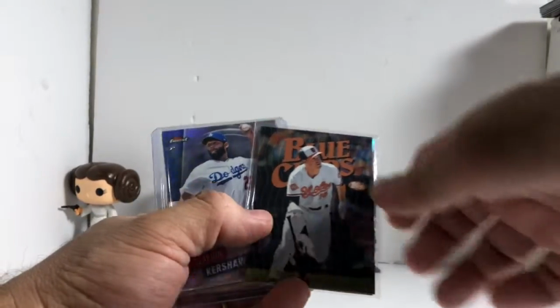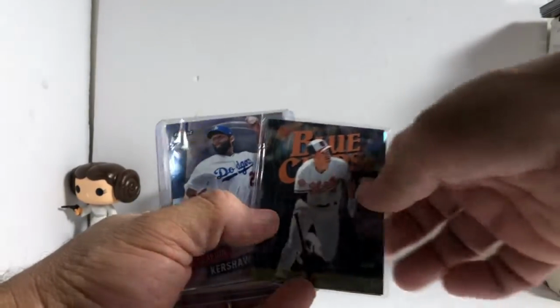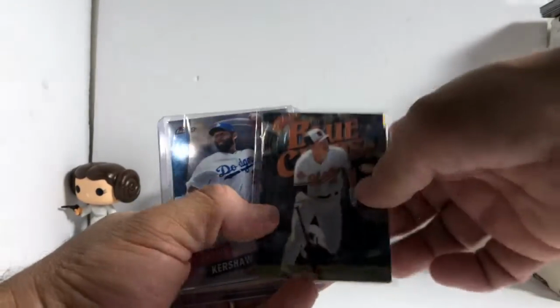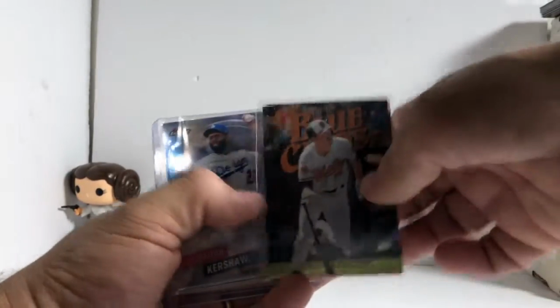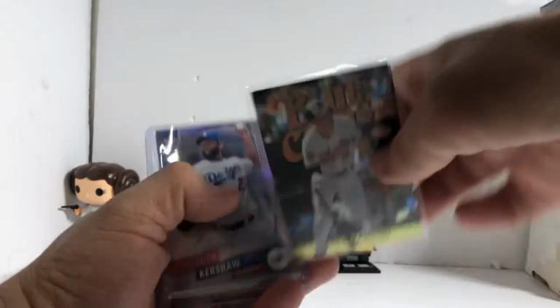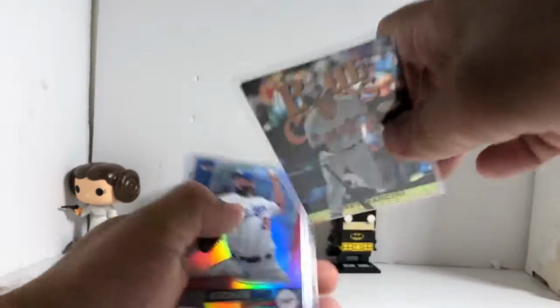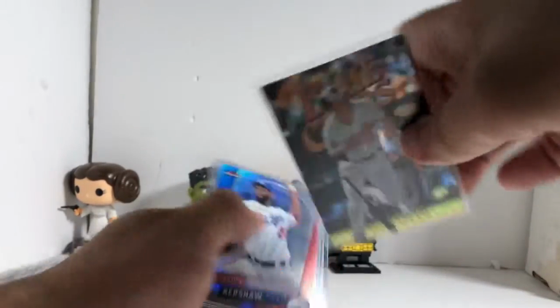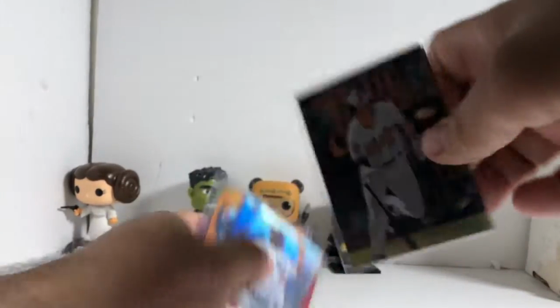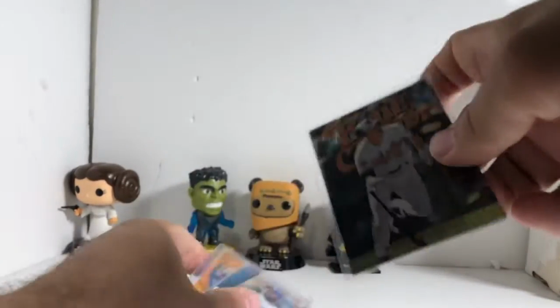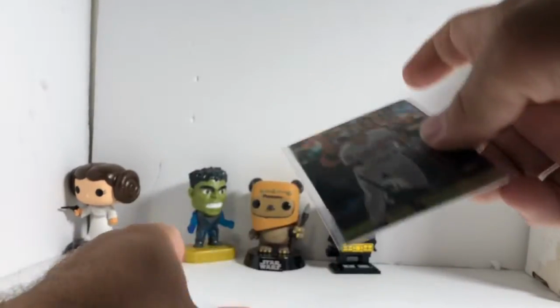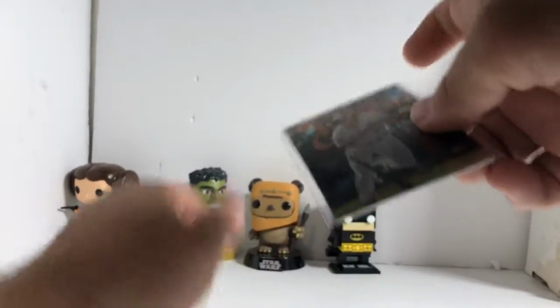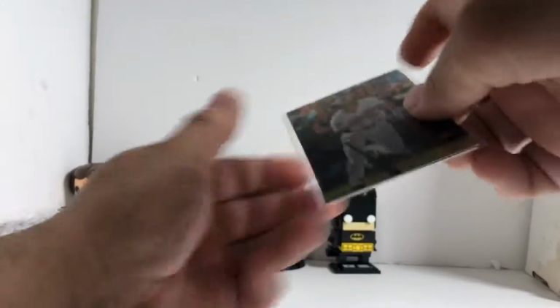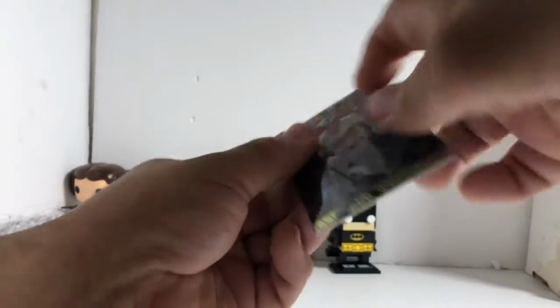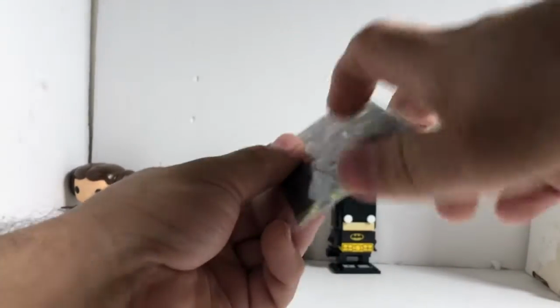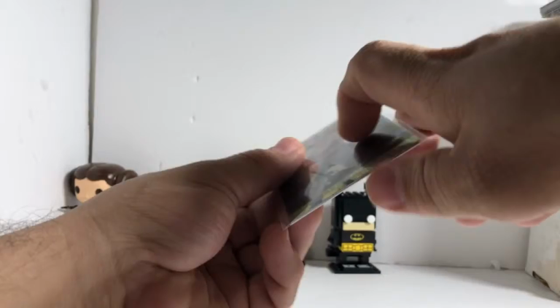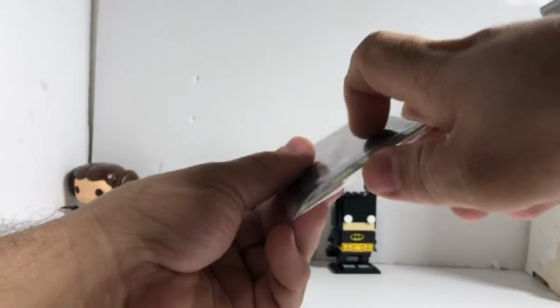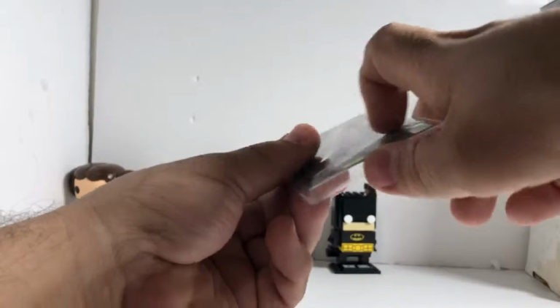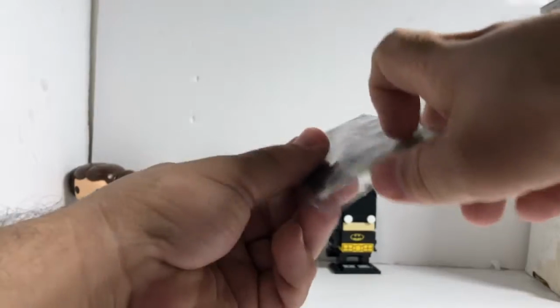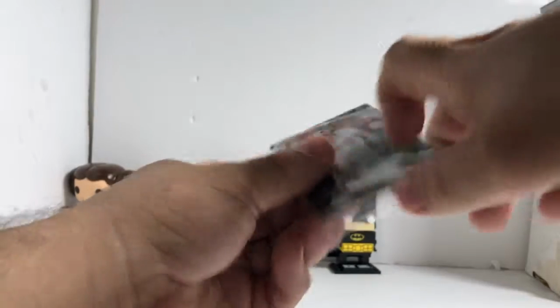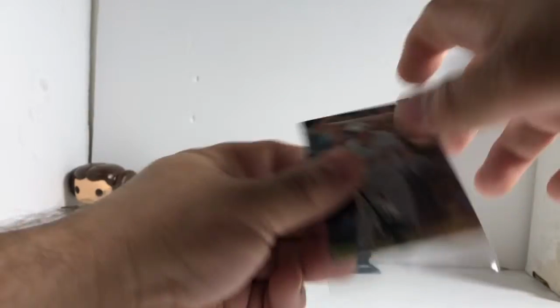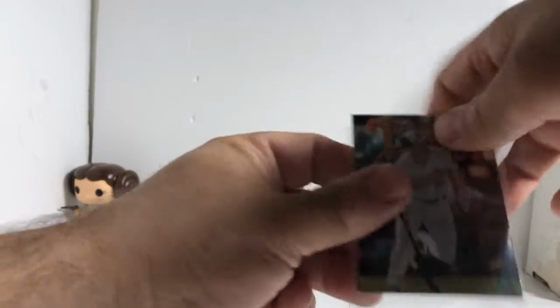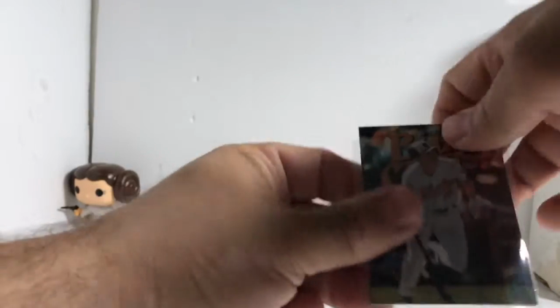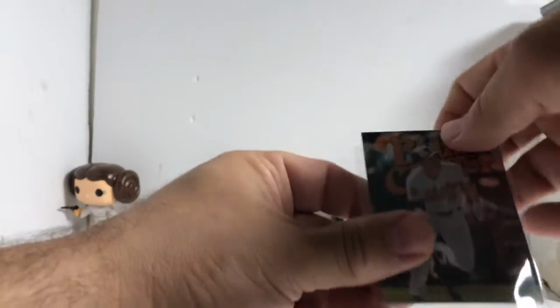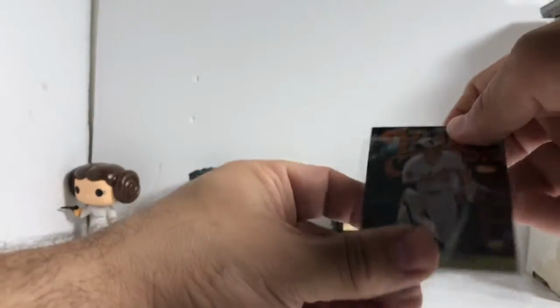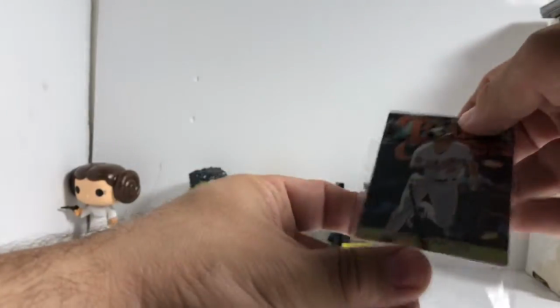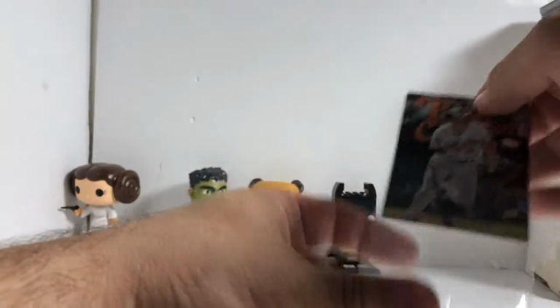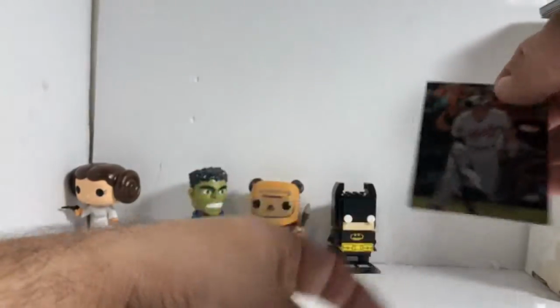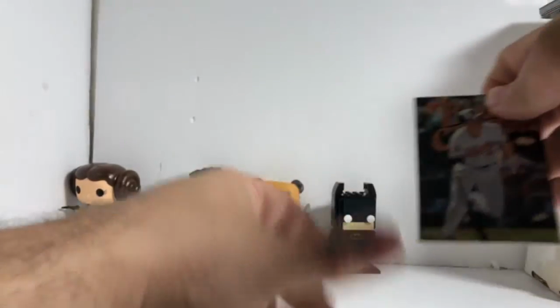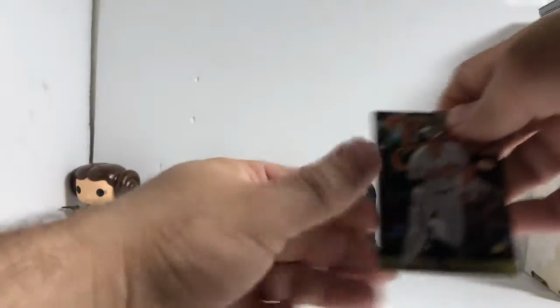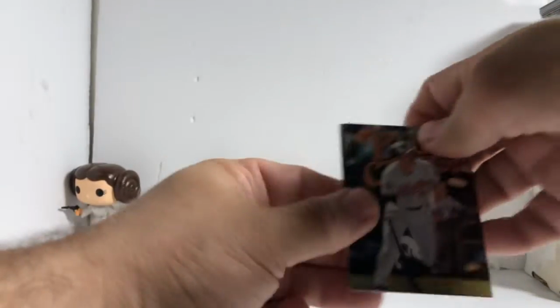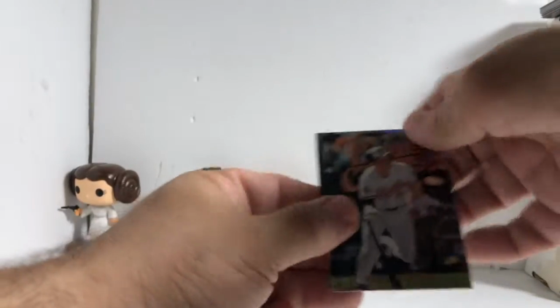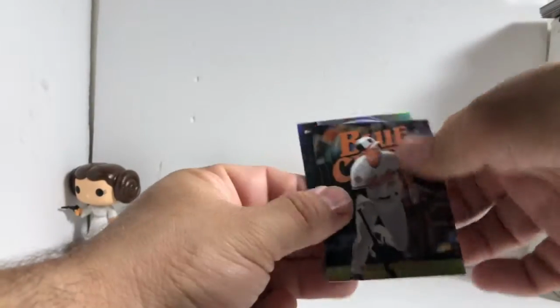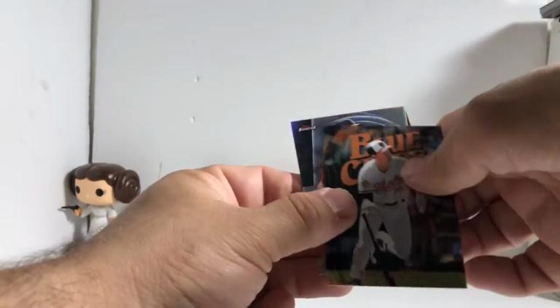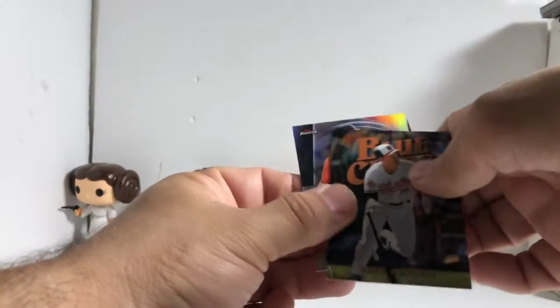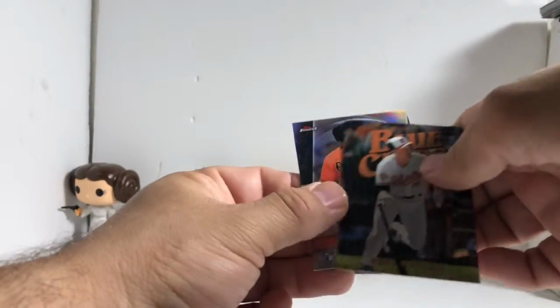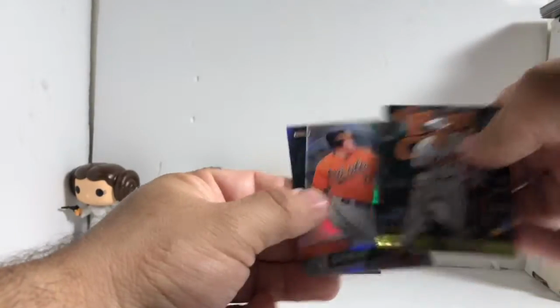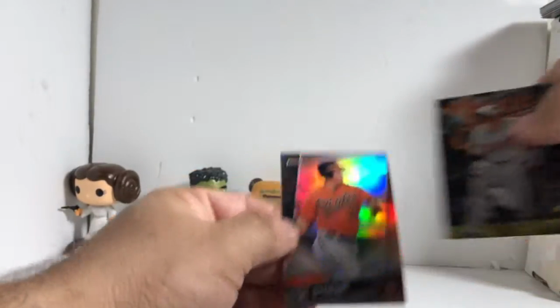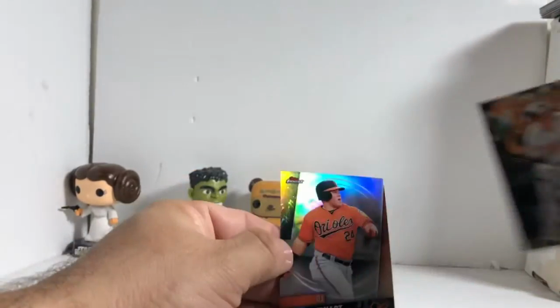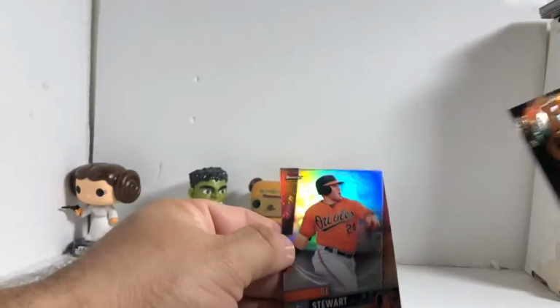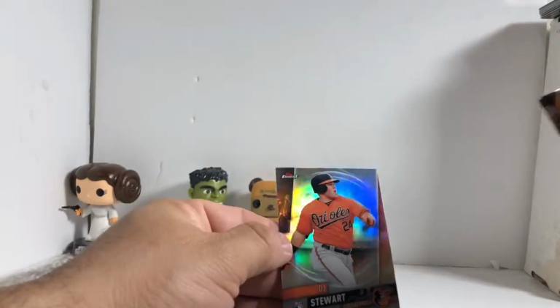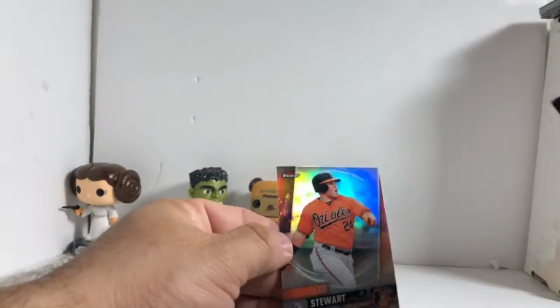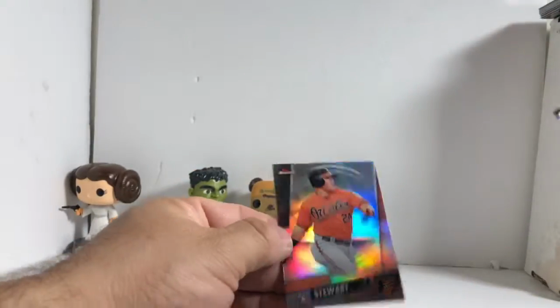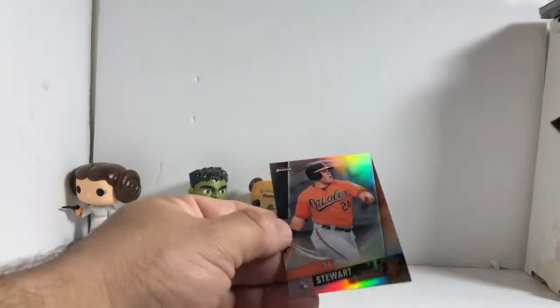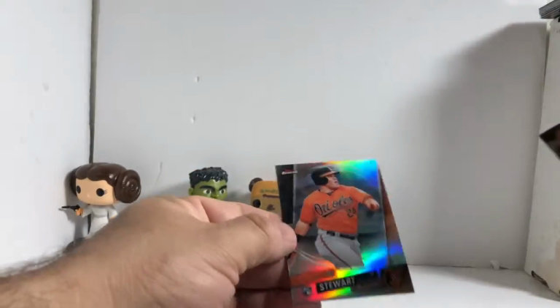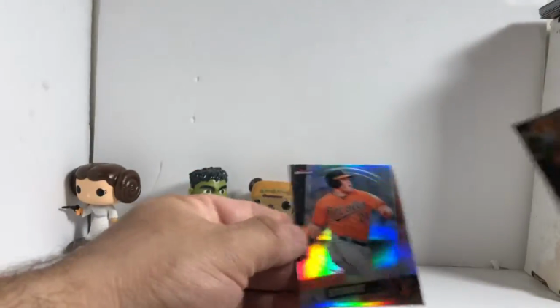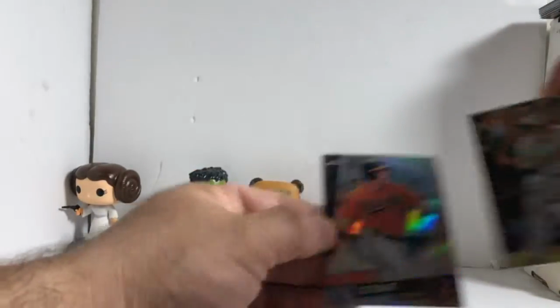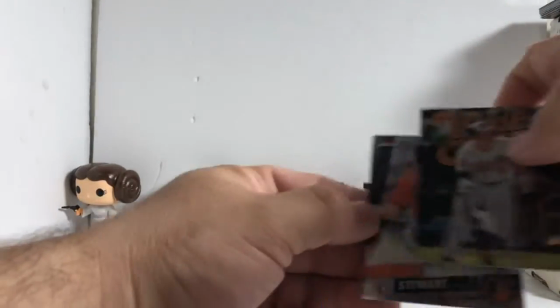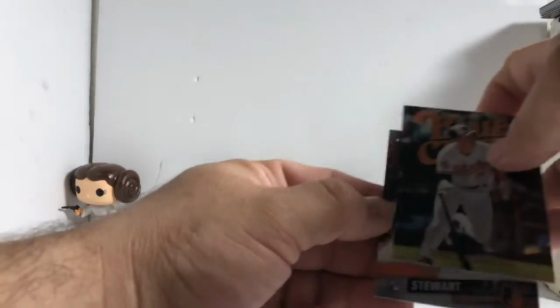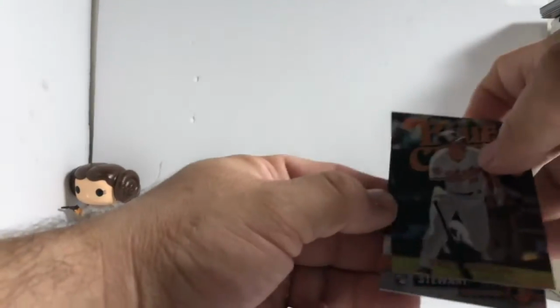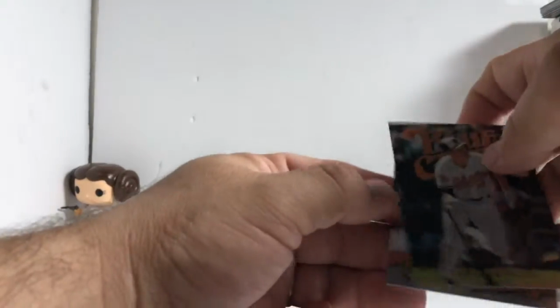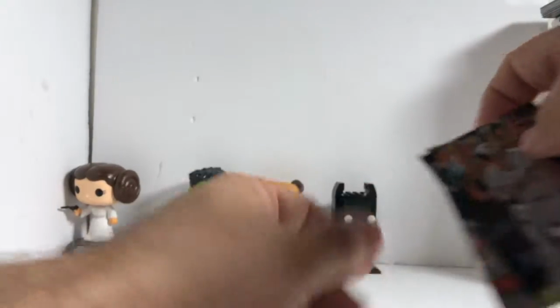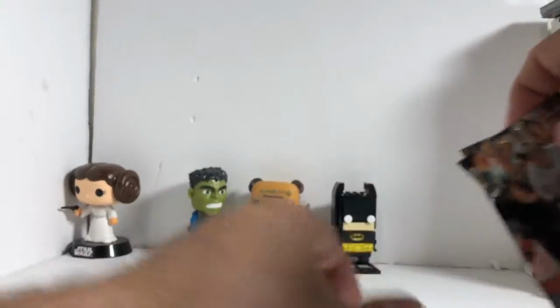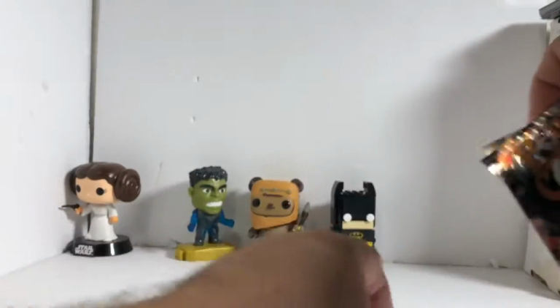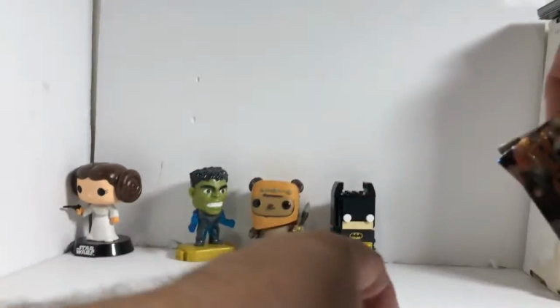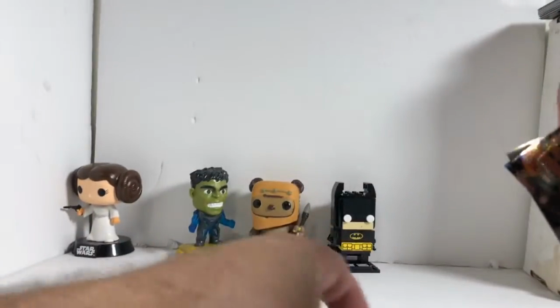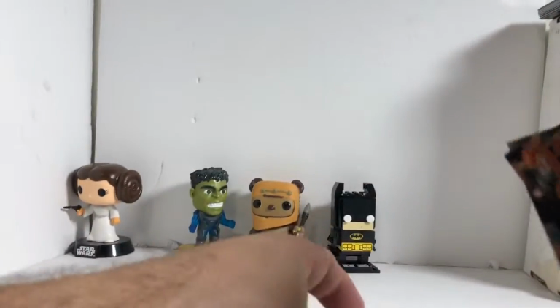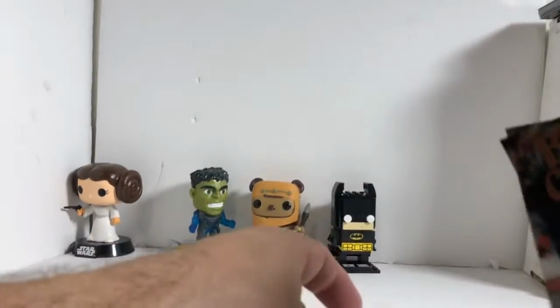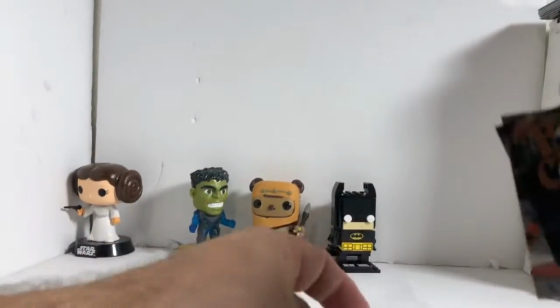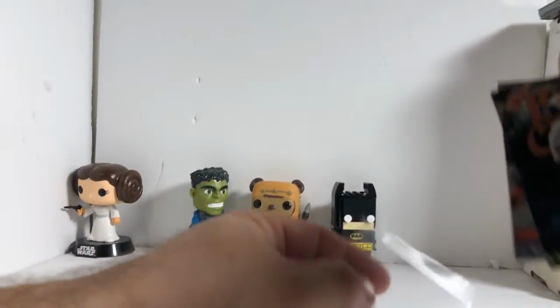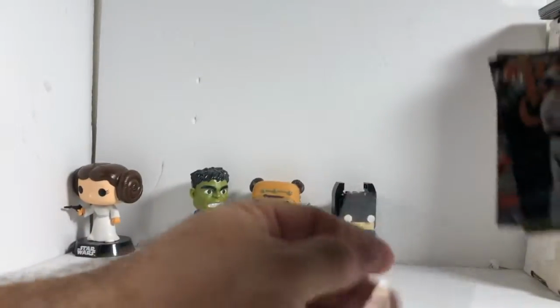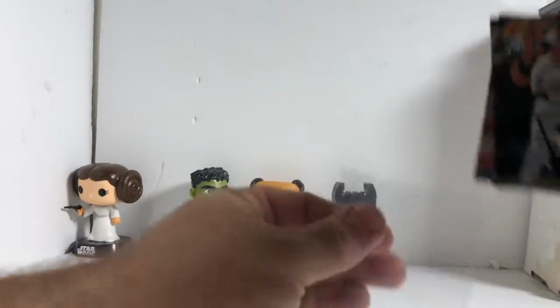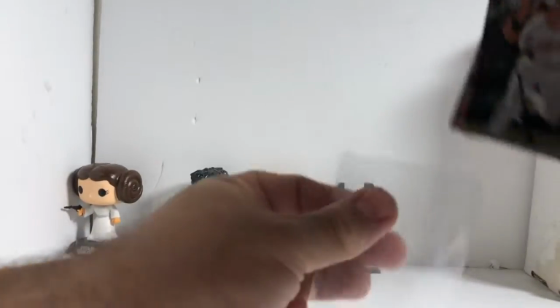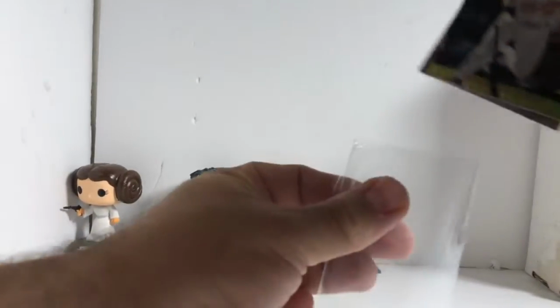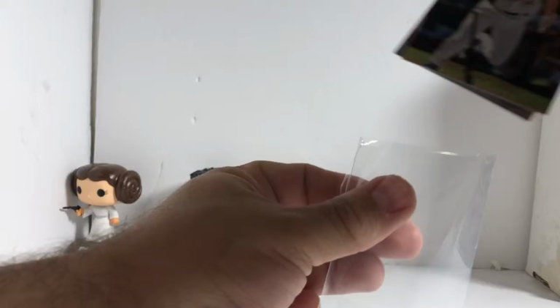We got Trey Mancini — looks like we got my base in here — Trey Mancini and DJ Stewart refractor.